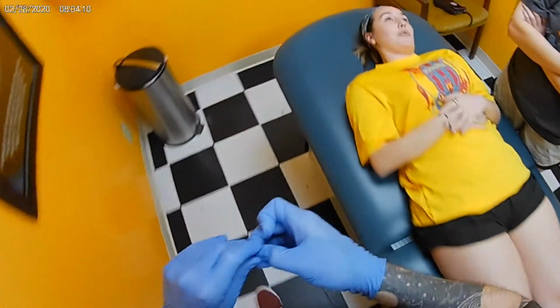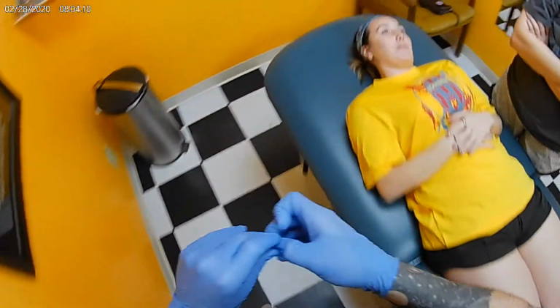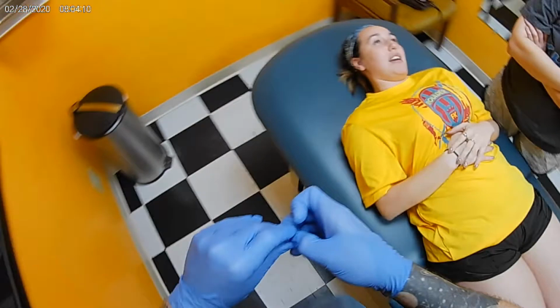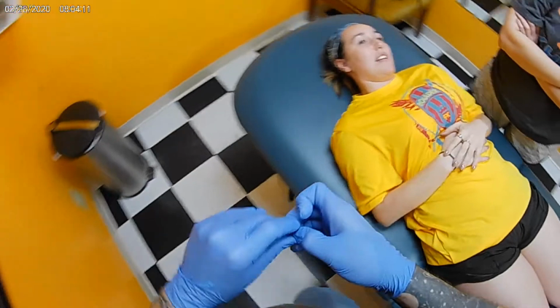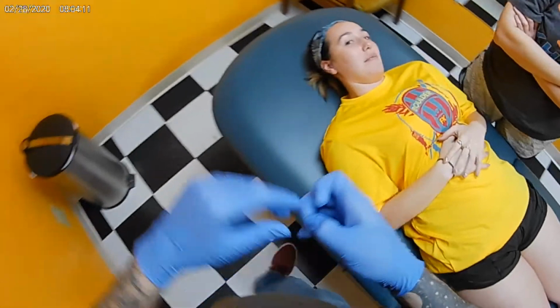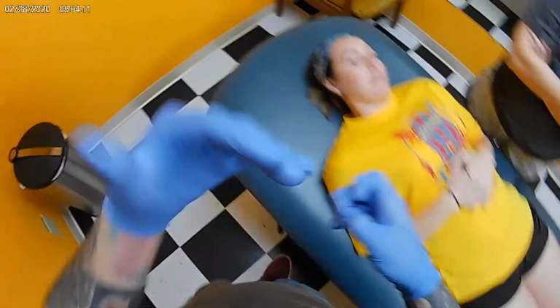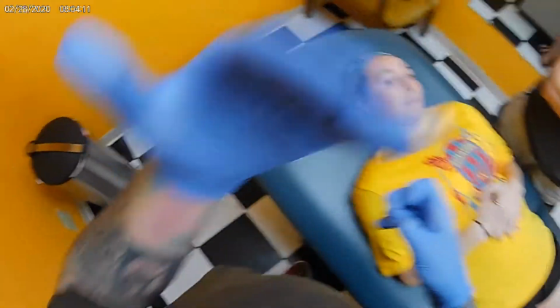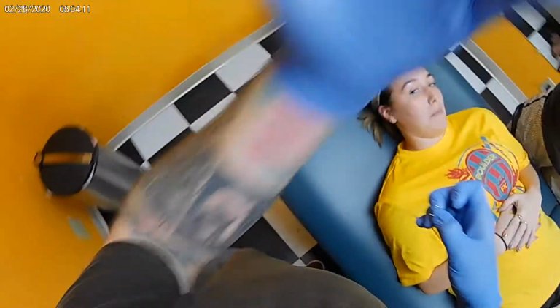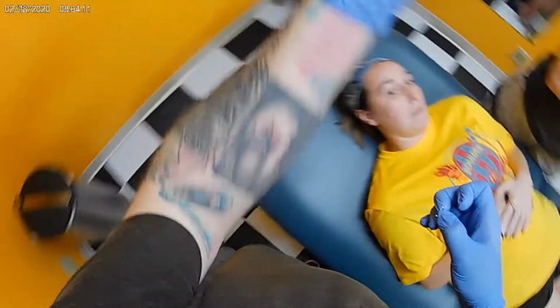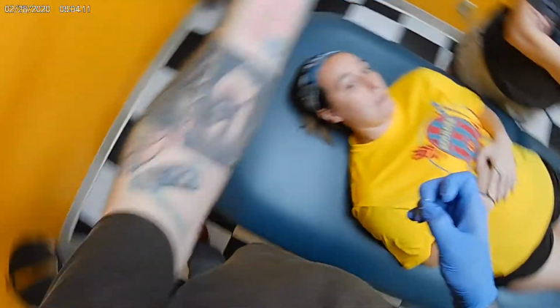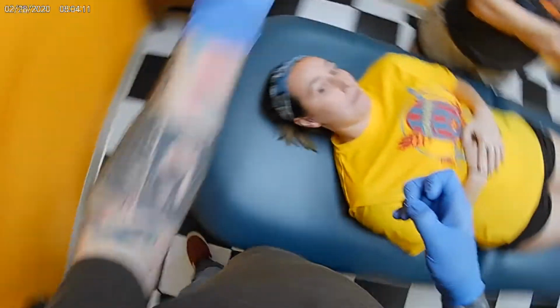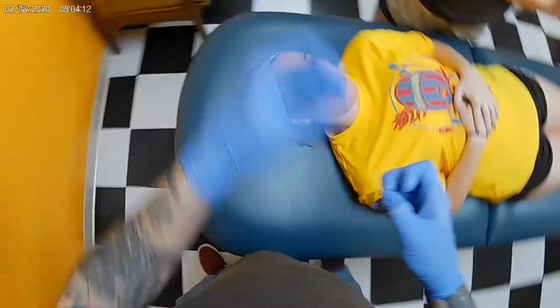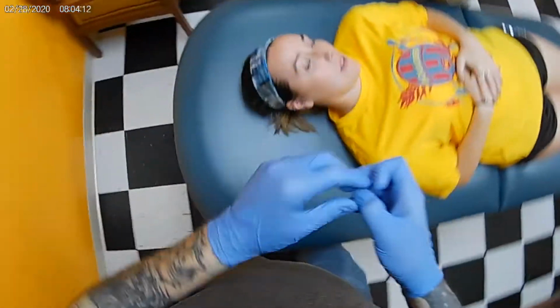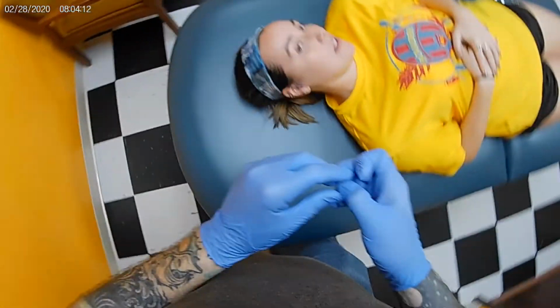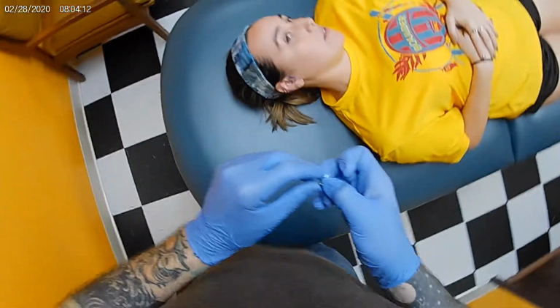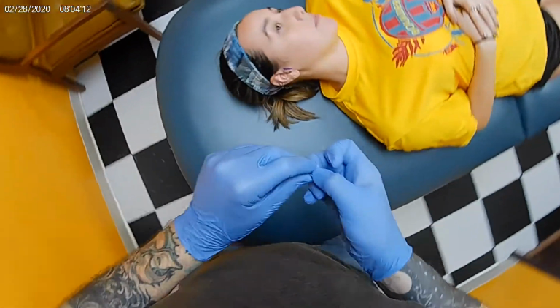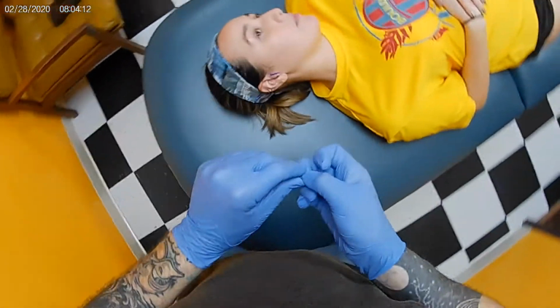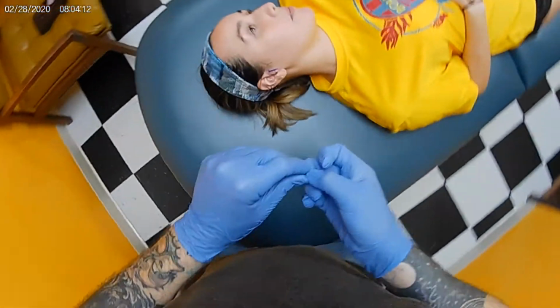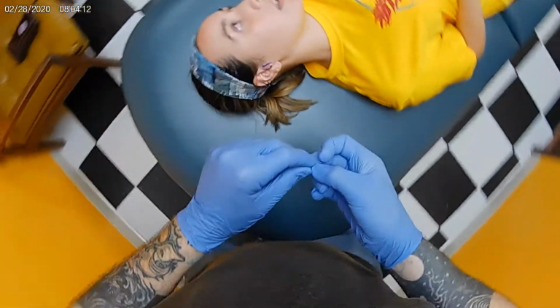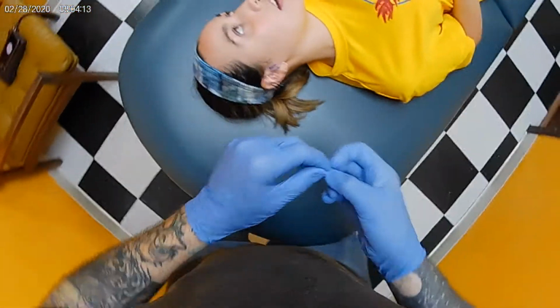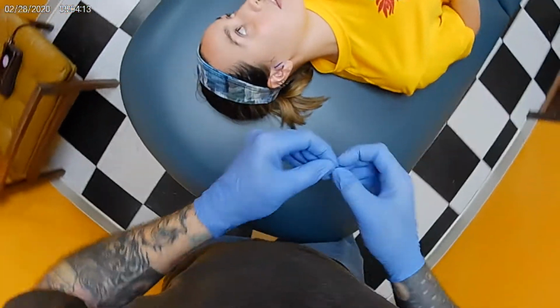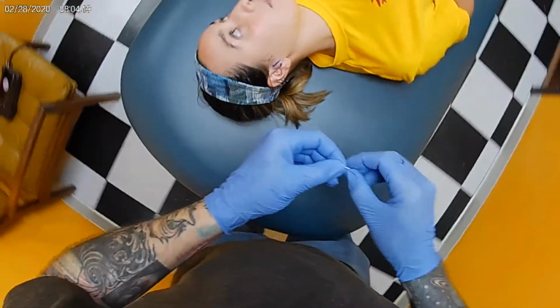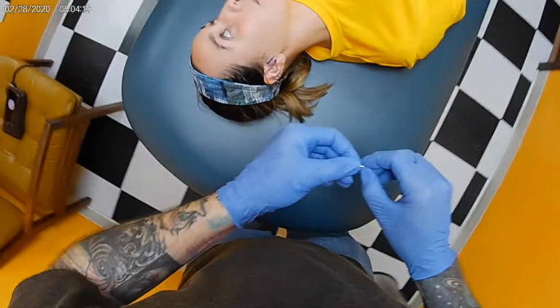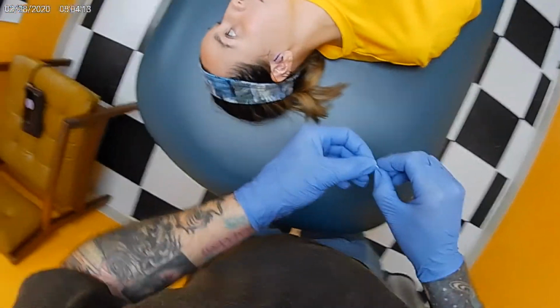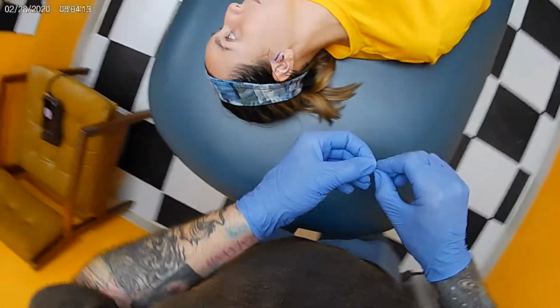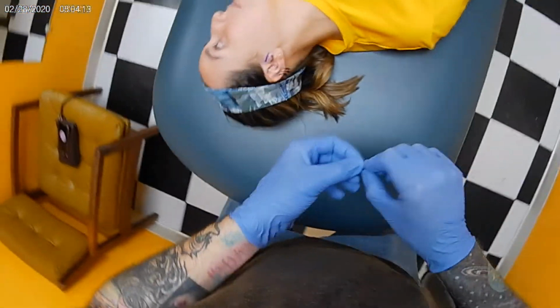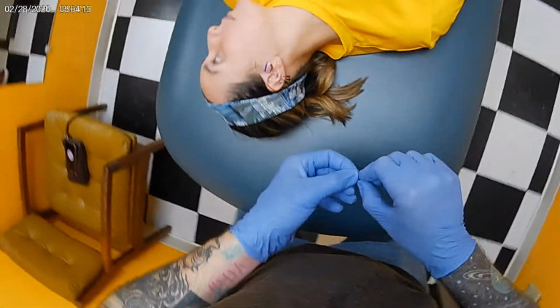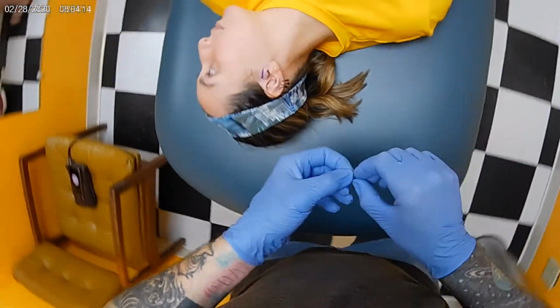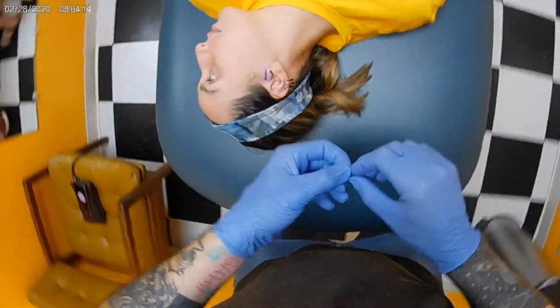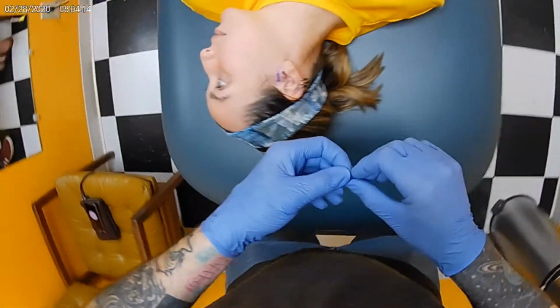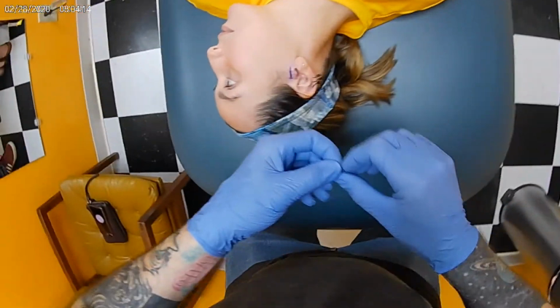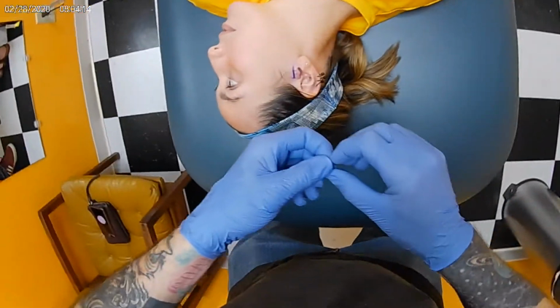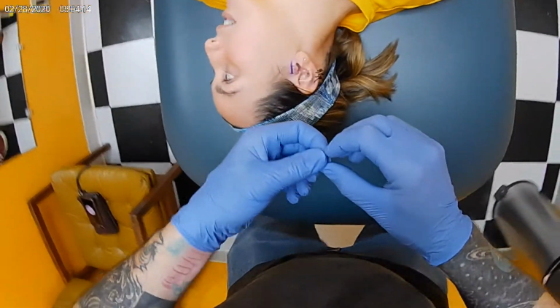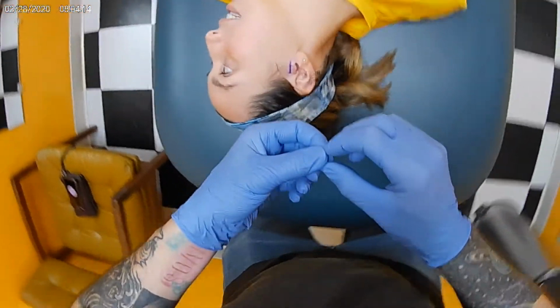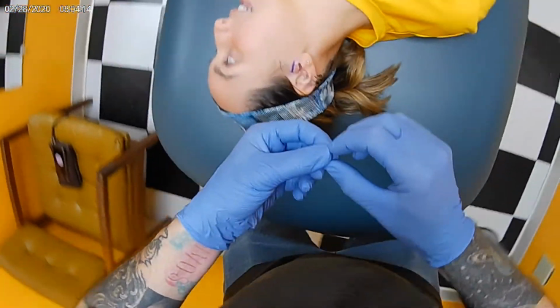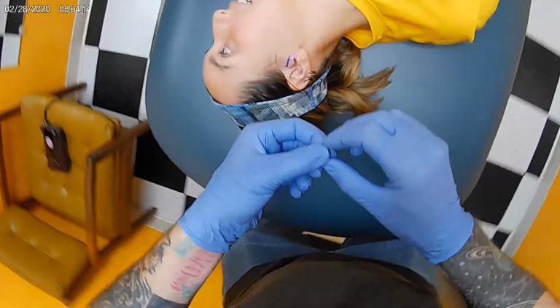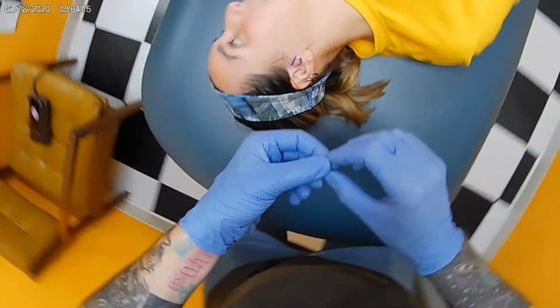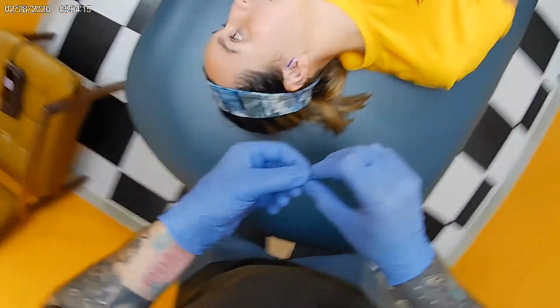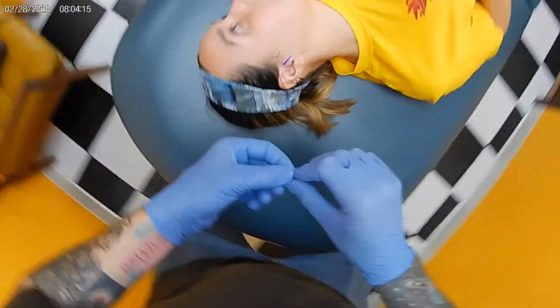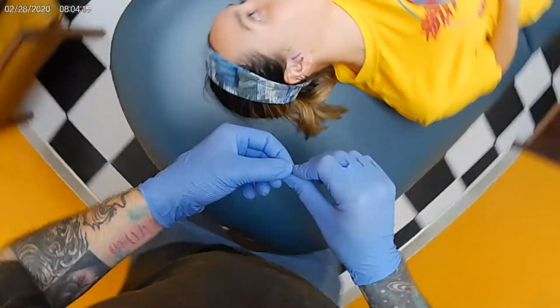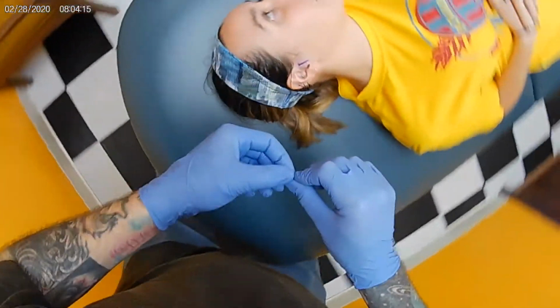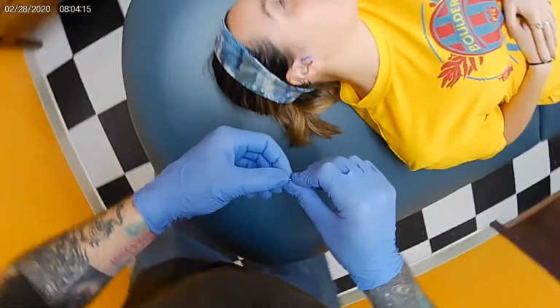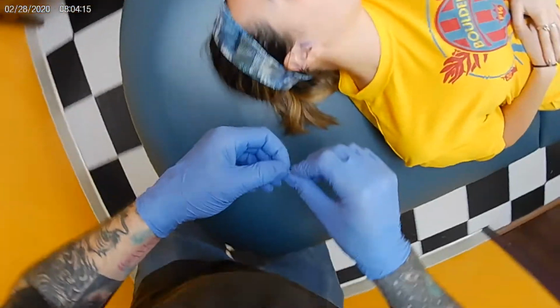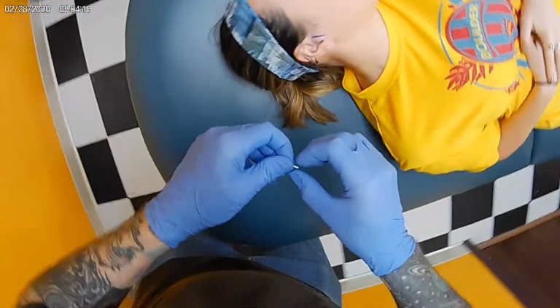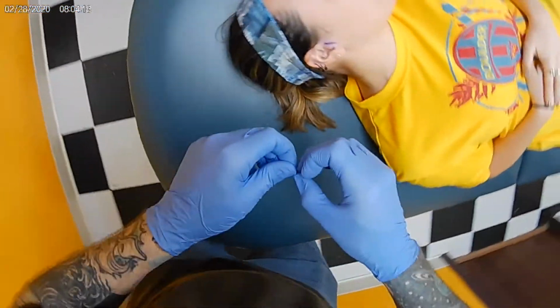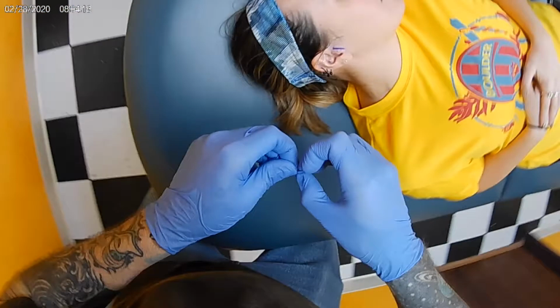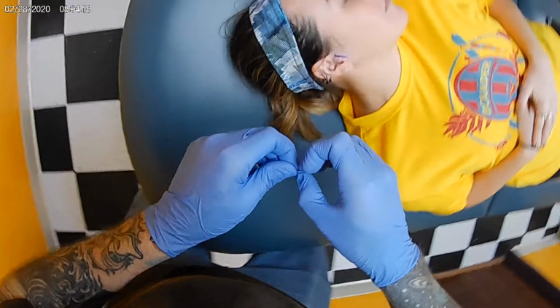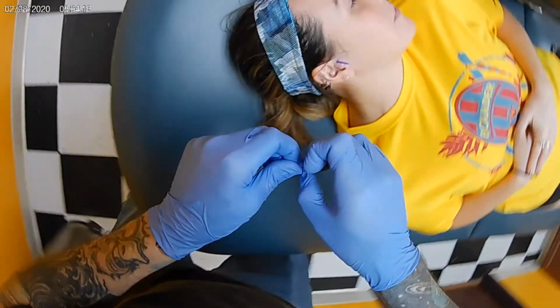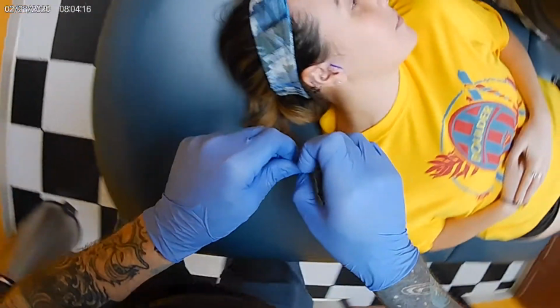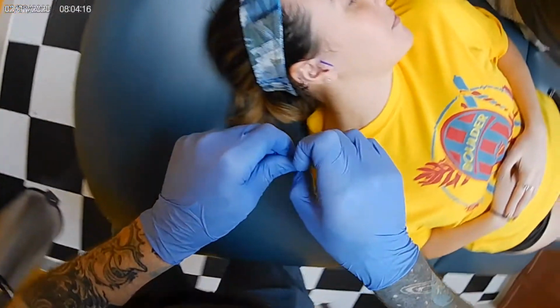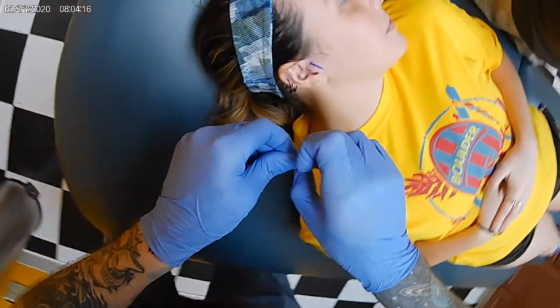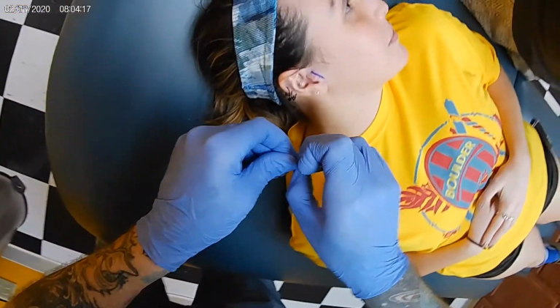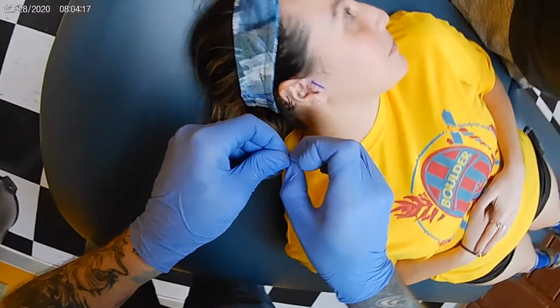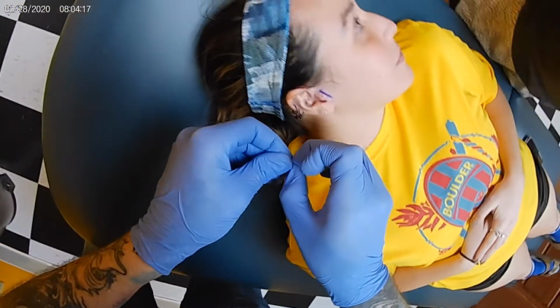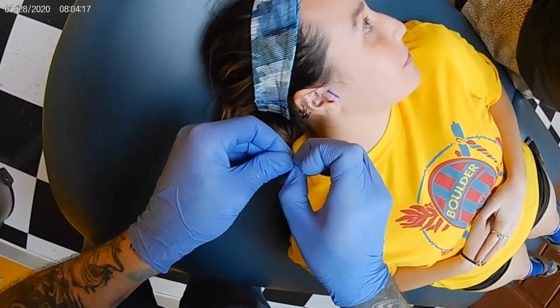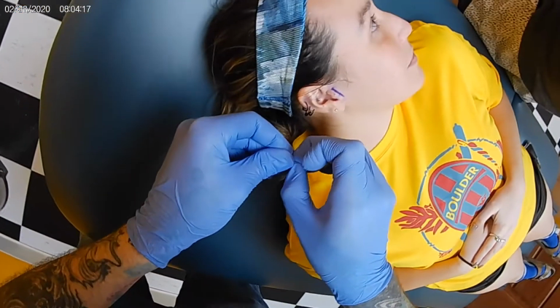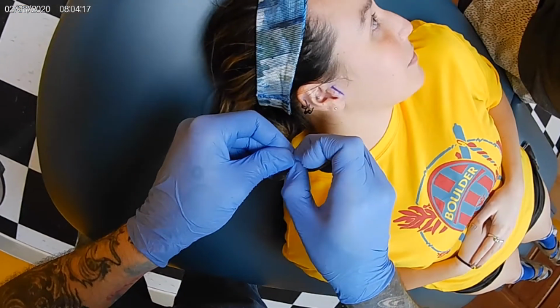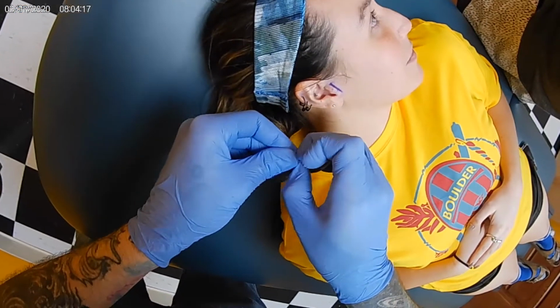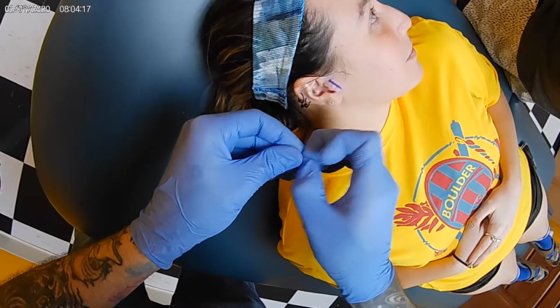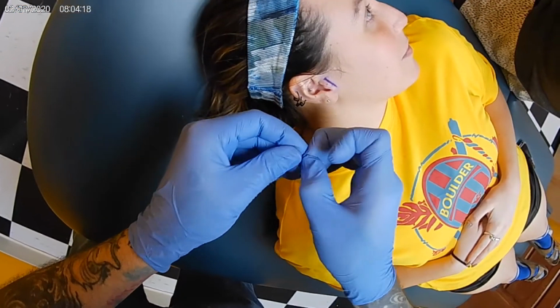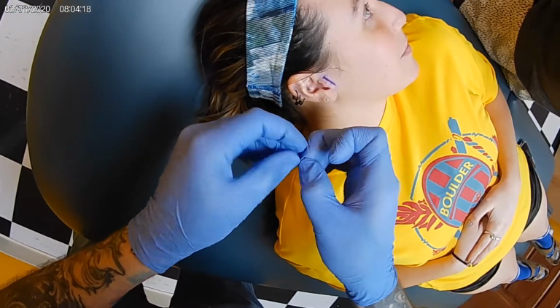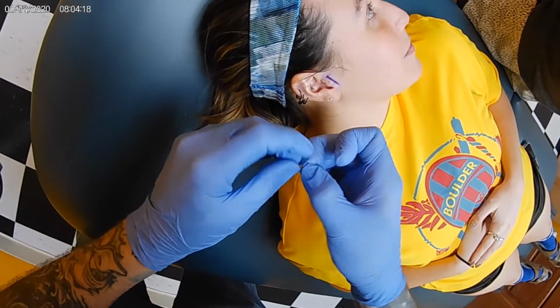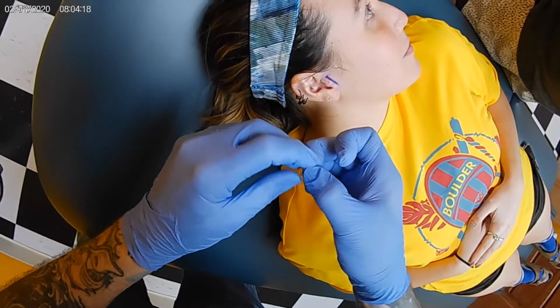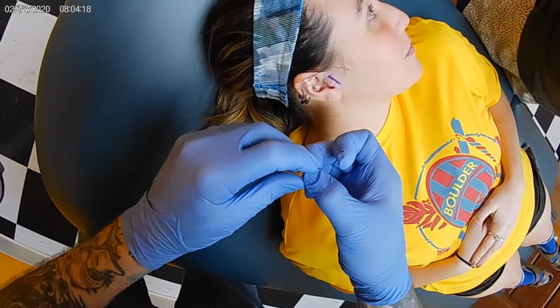All right, go ahead and turn your head that way for me, all the way. No, this is just me doing the little measurement that I want to do.